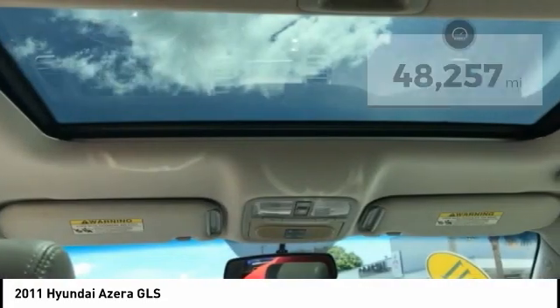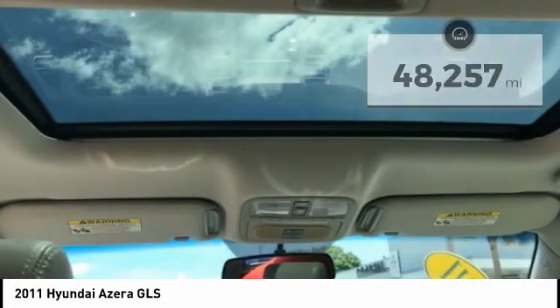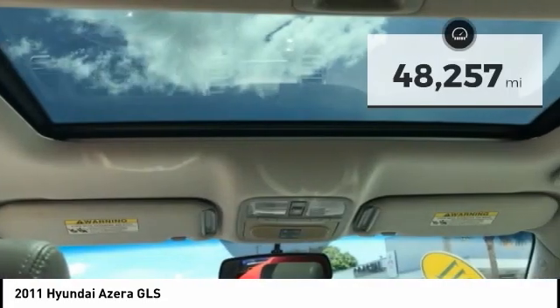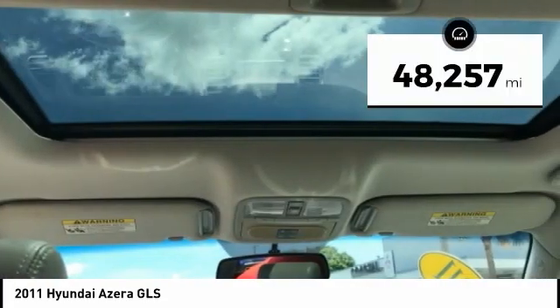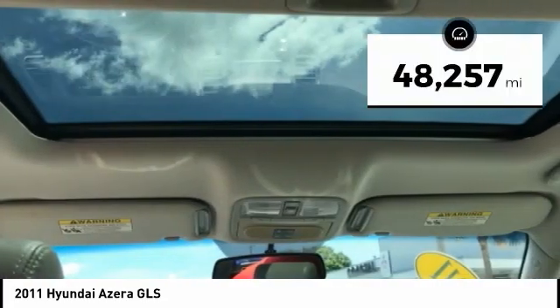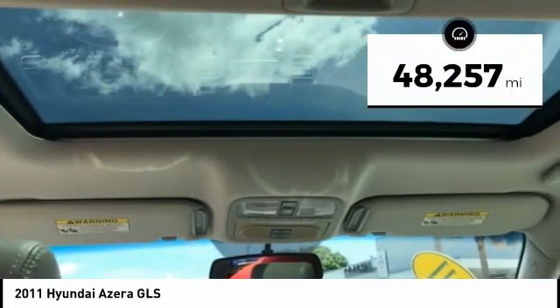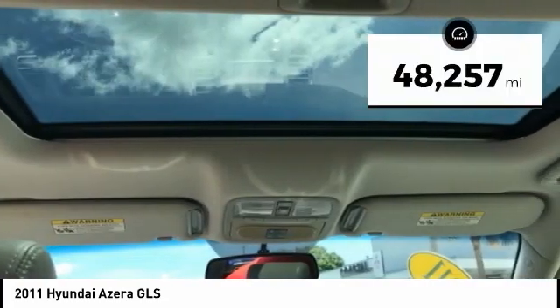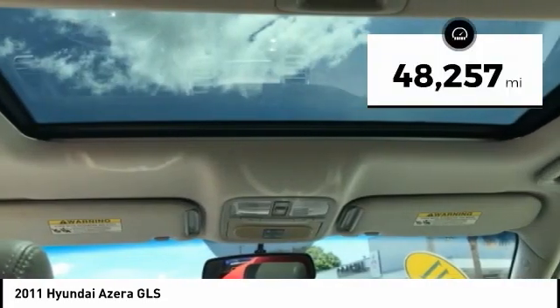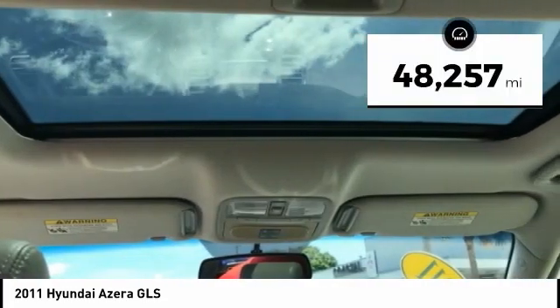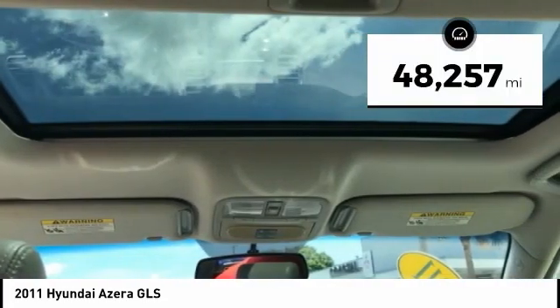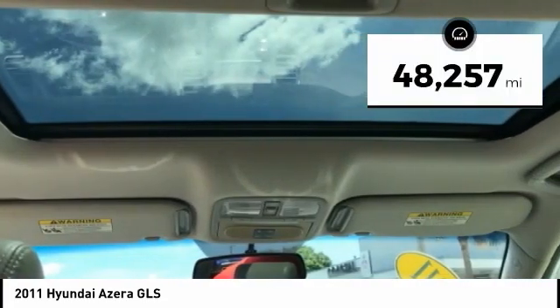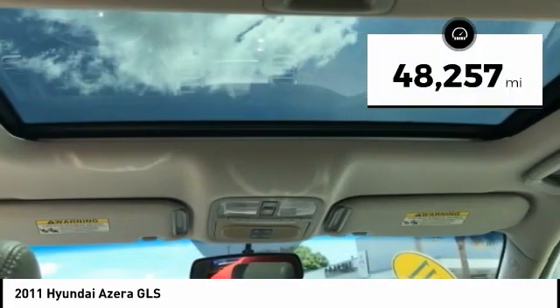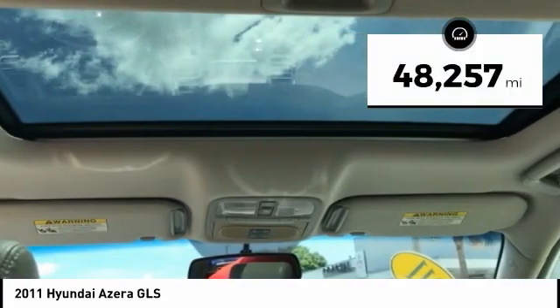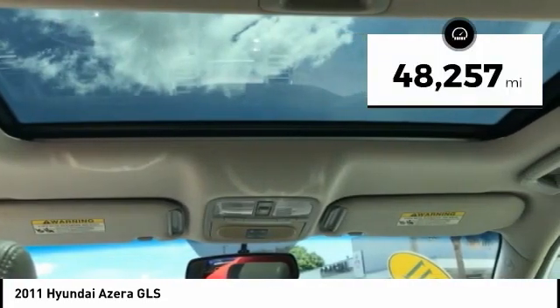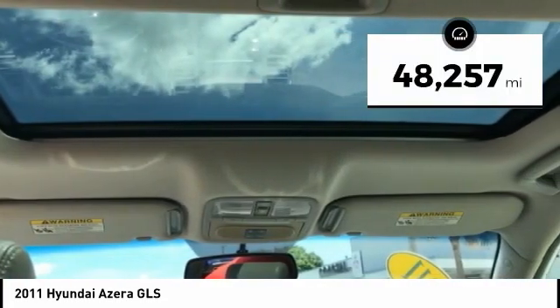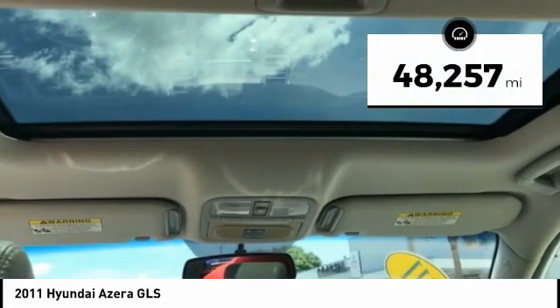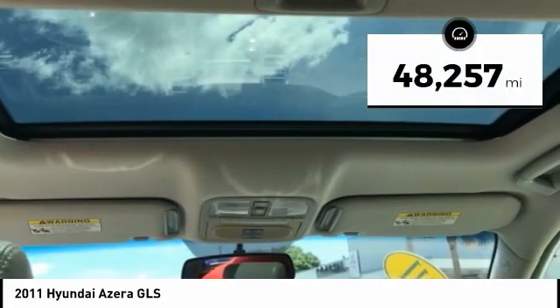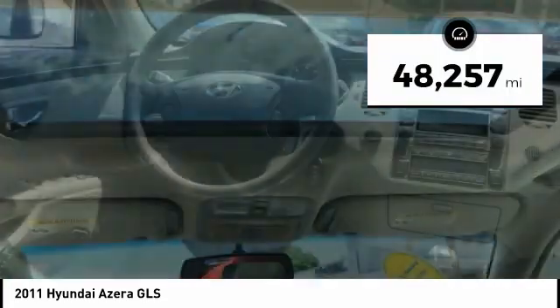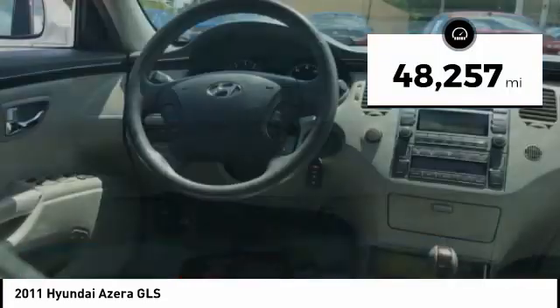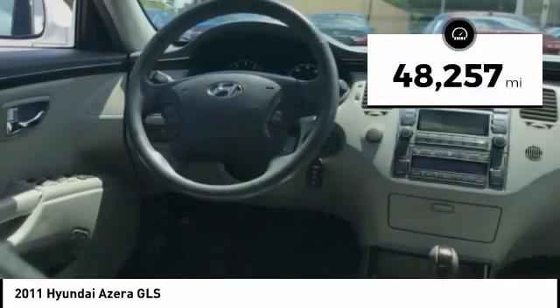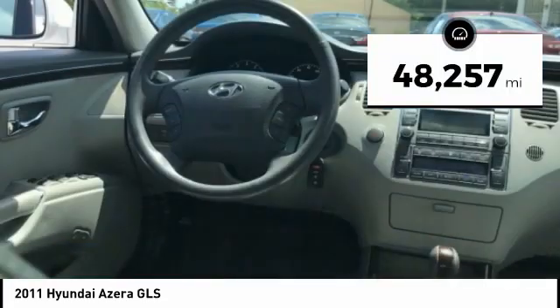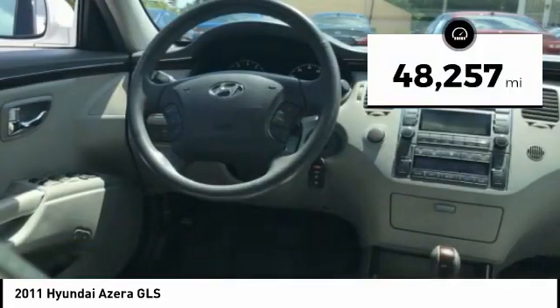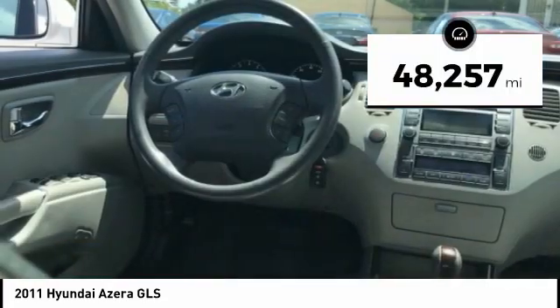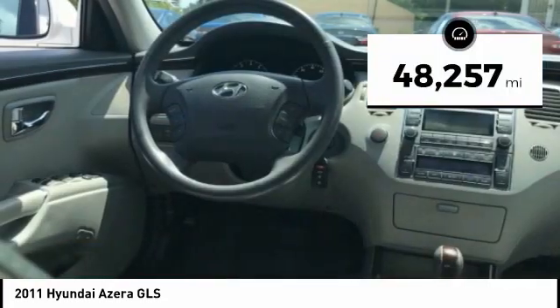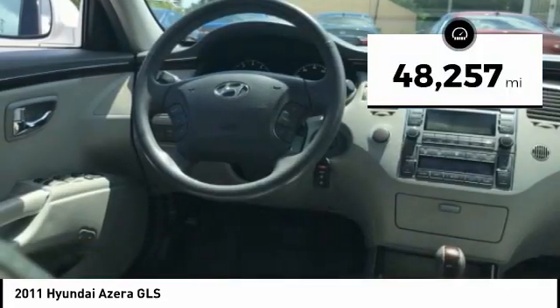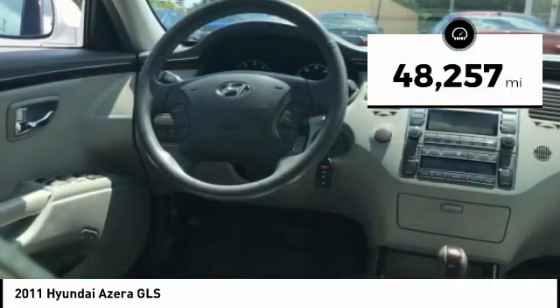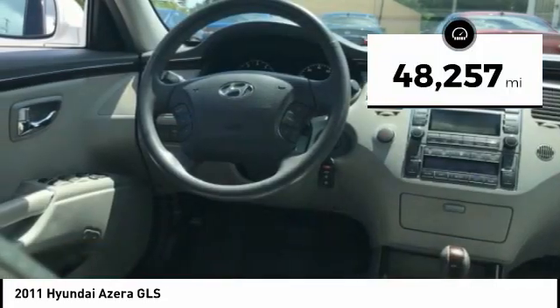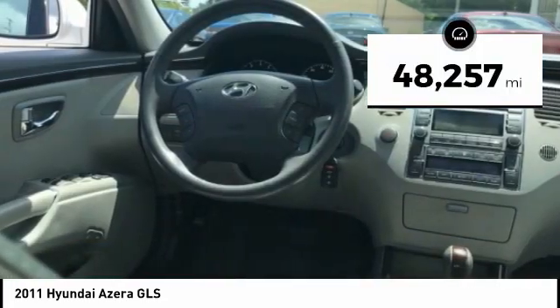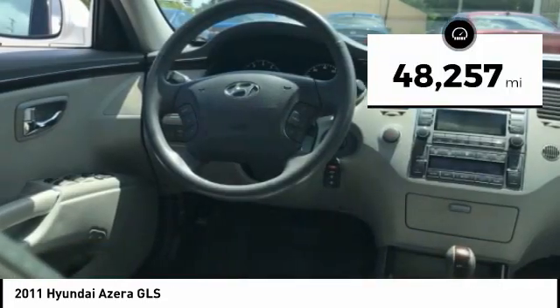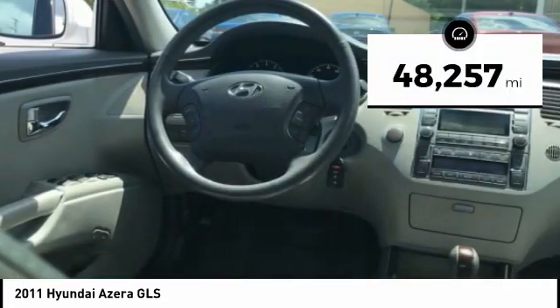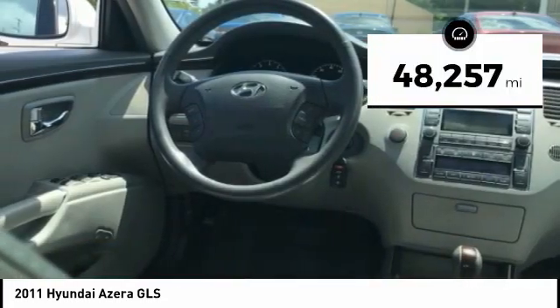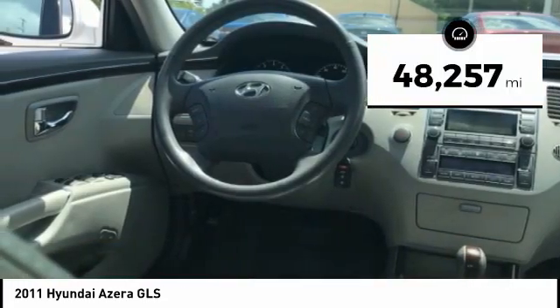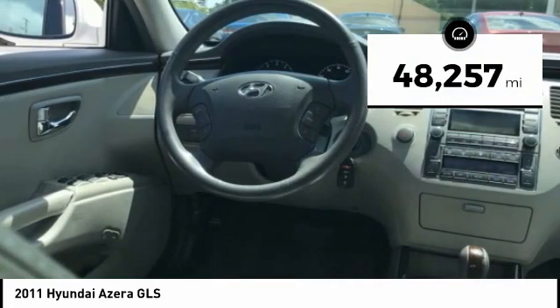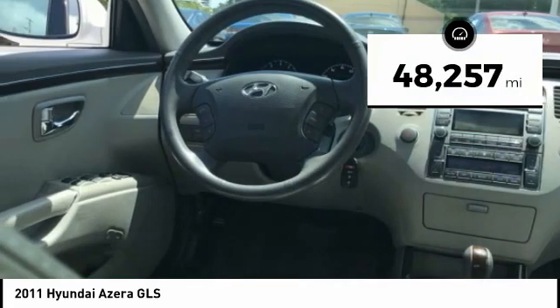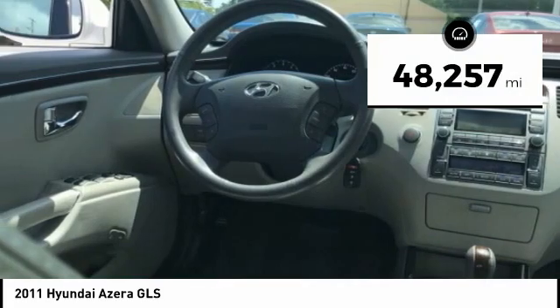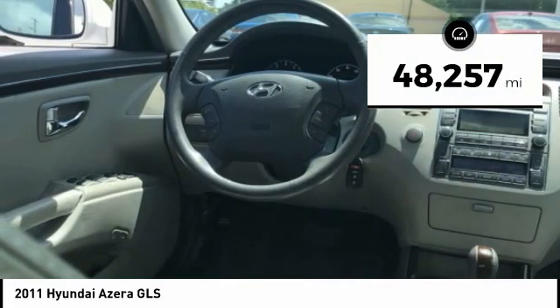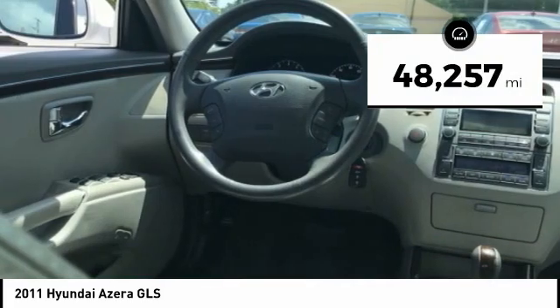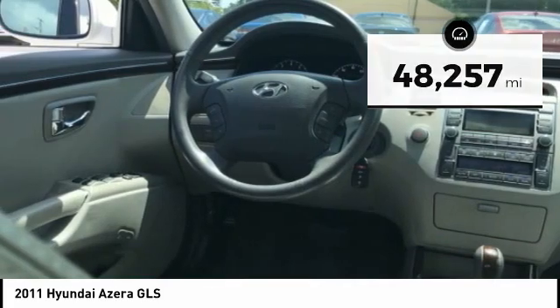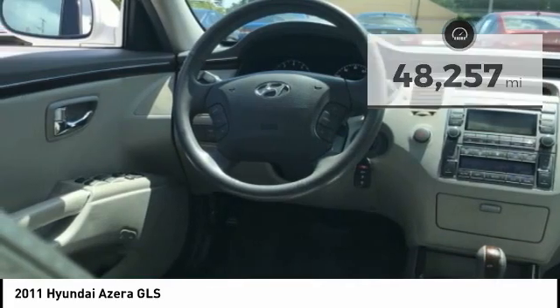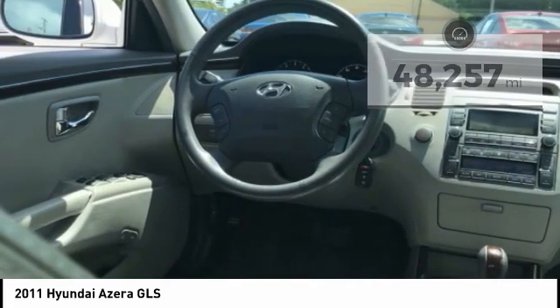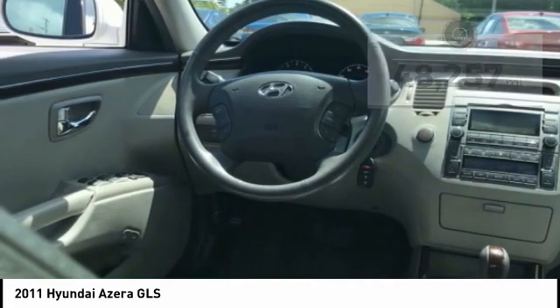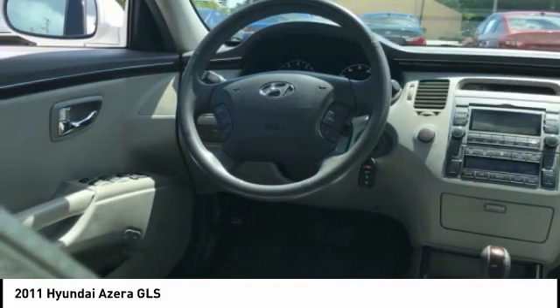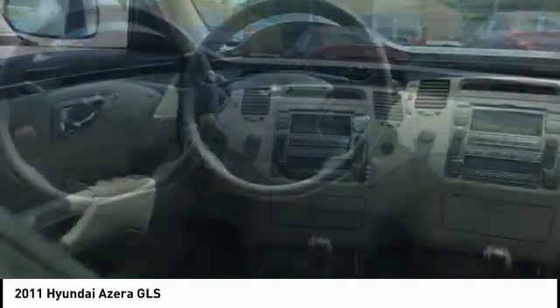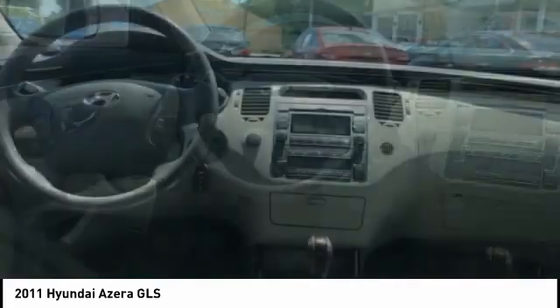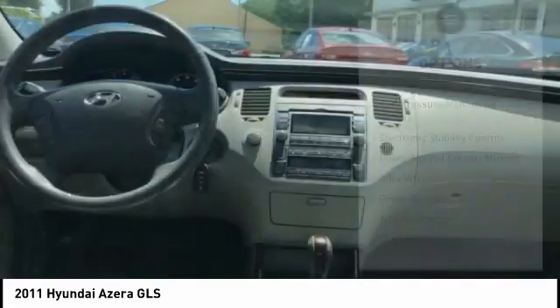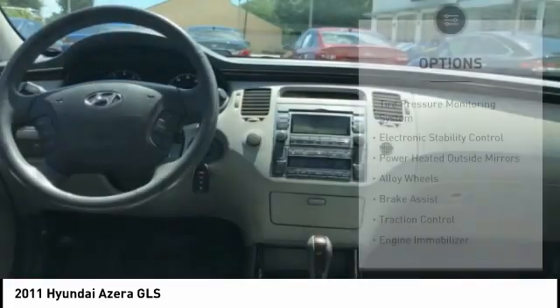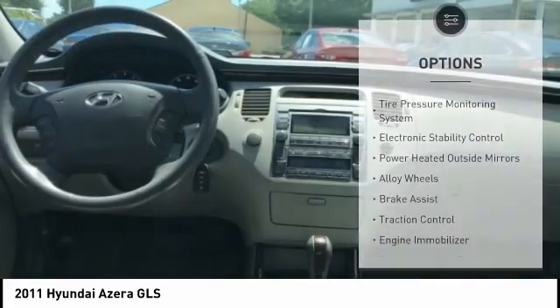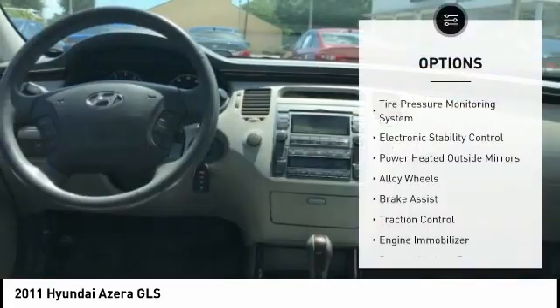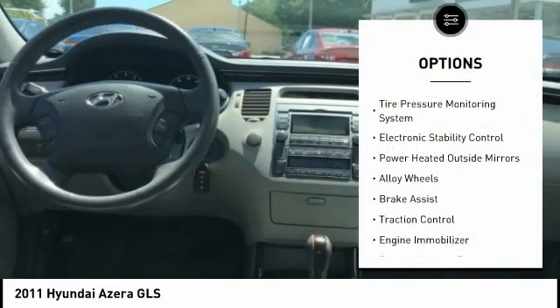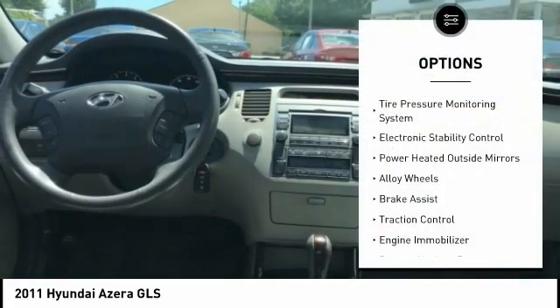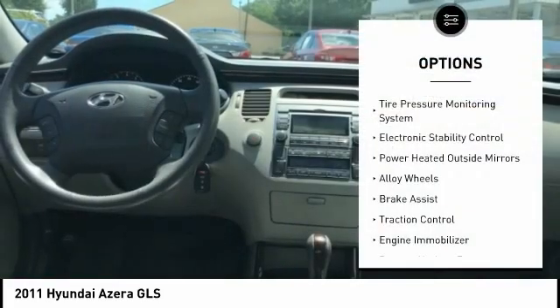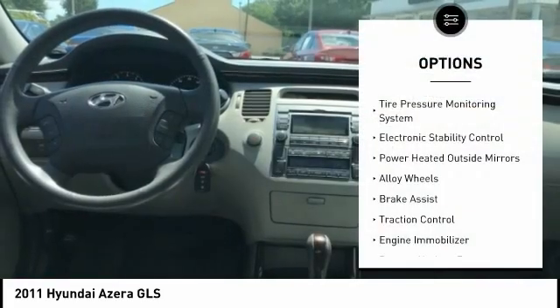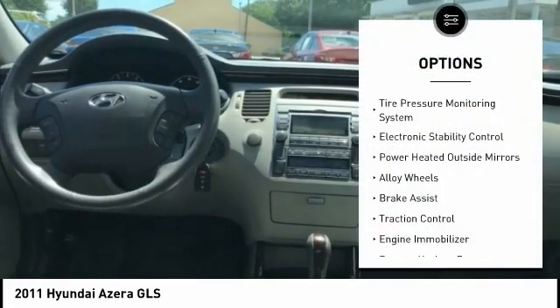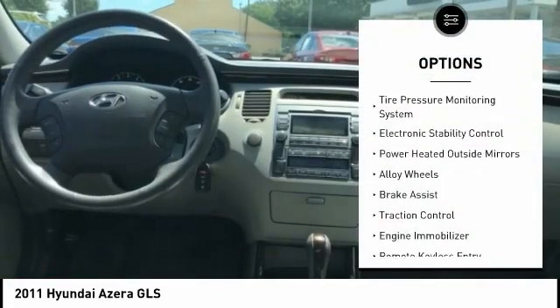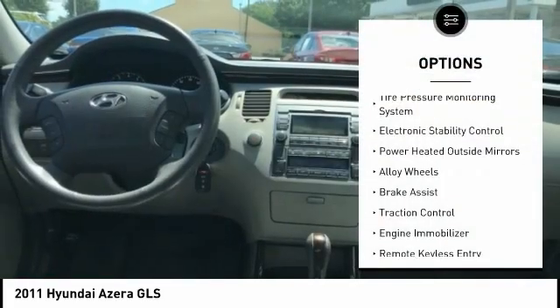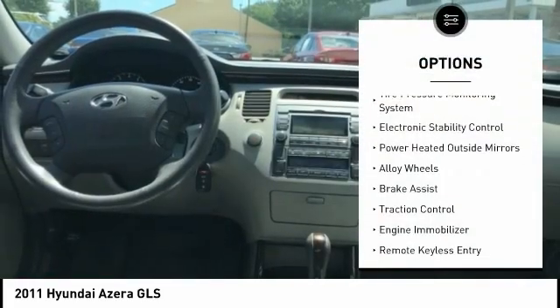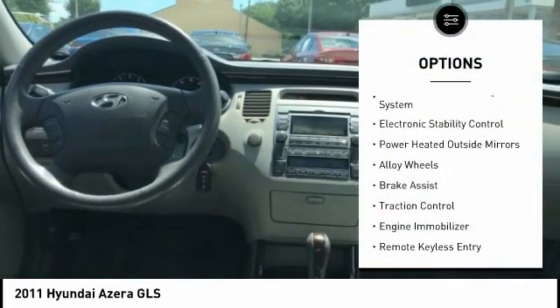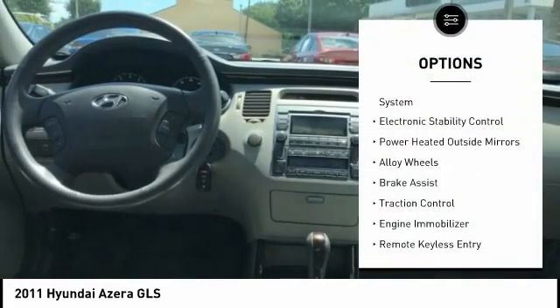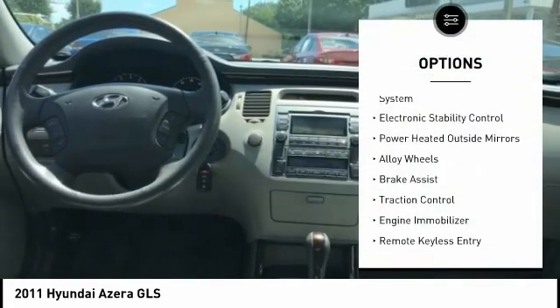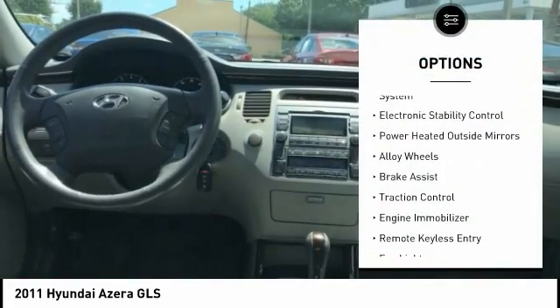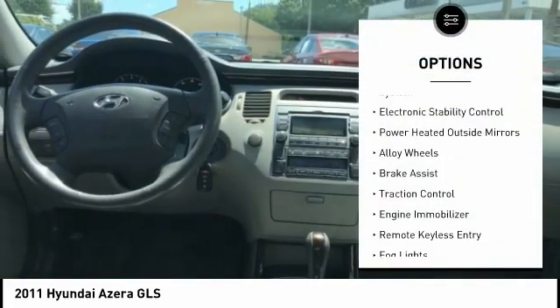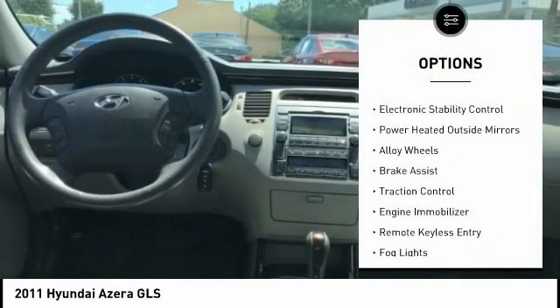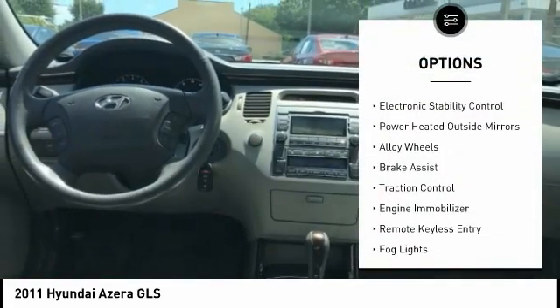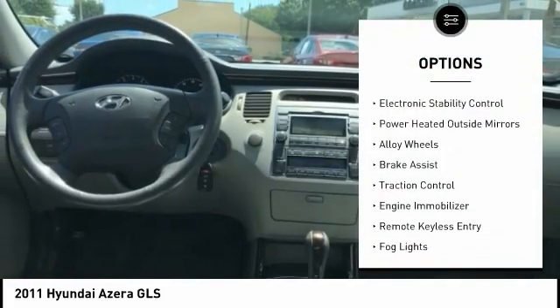This vehicle has less than 50,000 miles. Here are some of this vehicle's great options: tire pressure monitoring system,